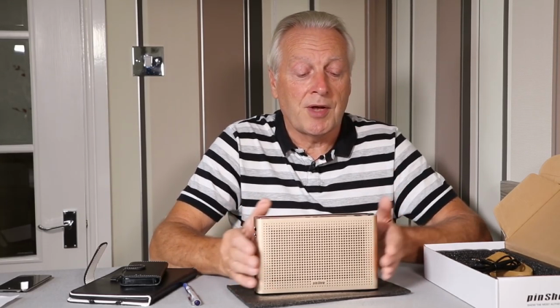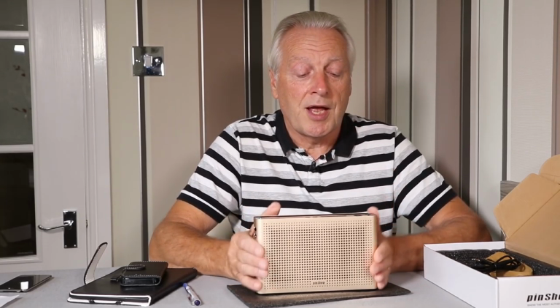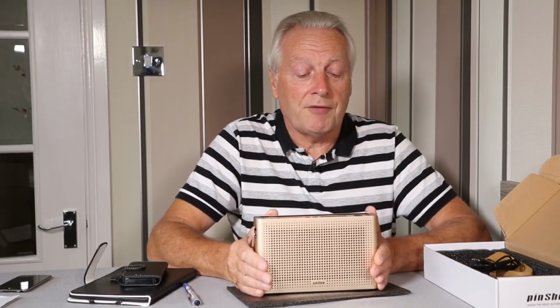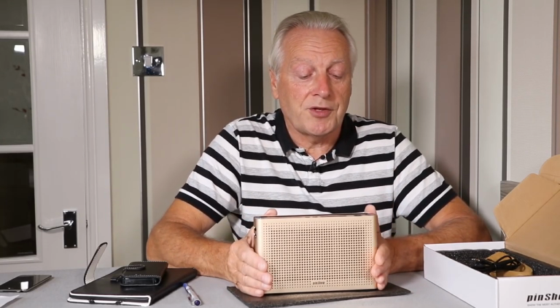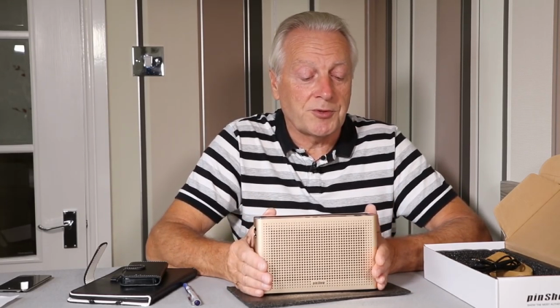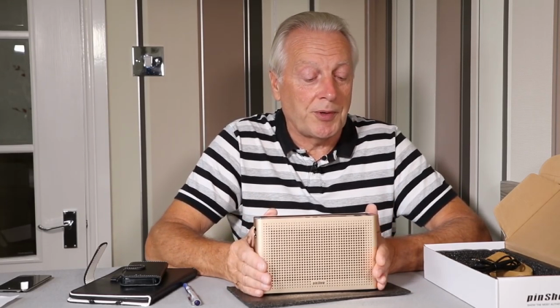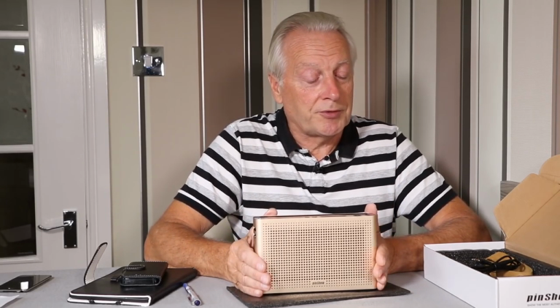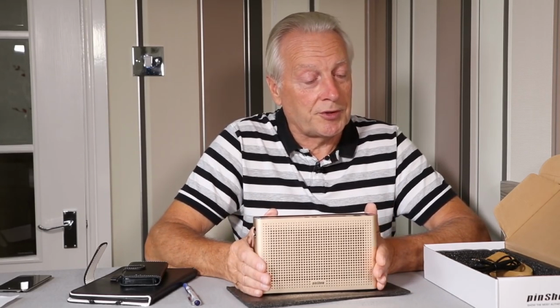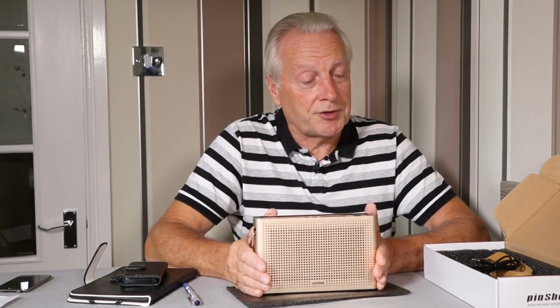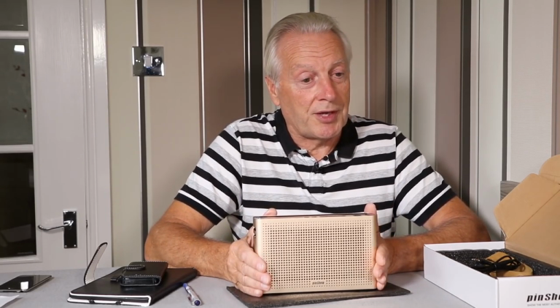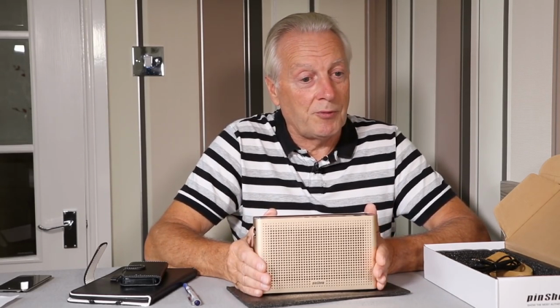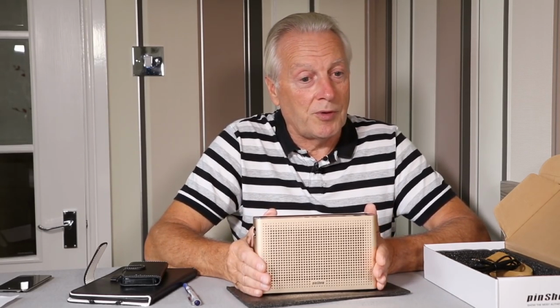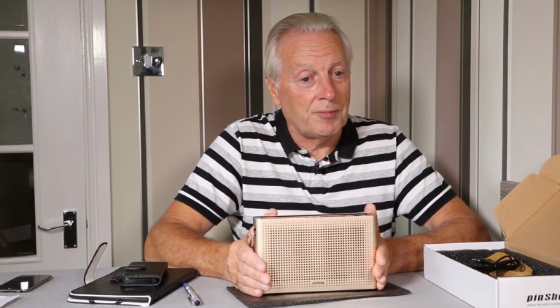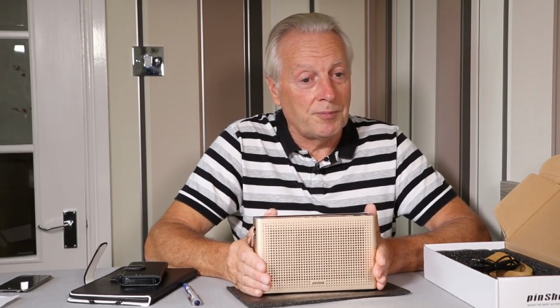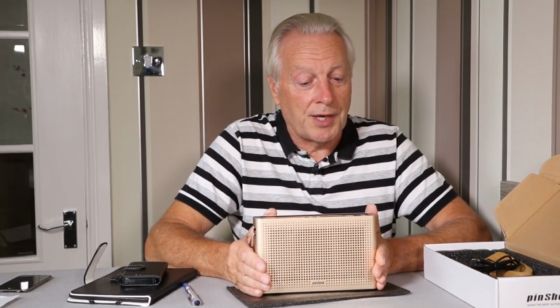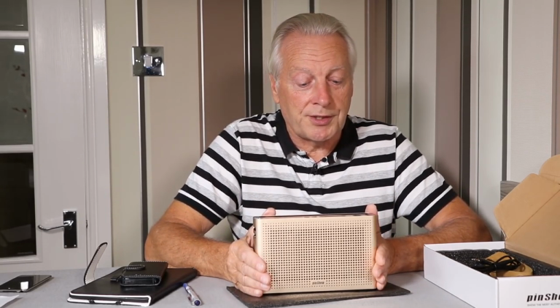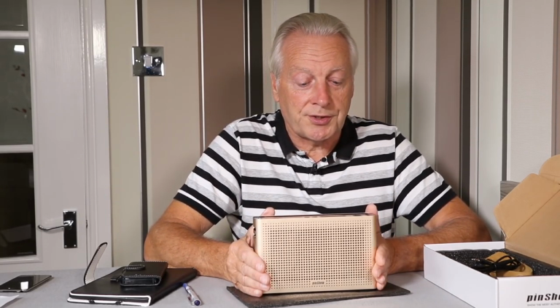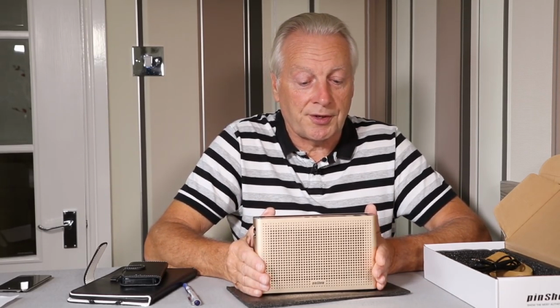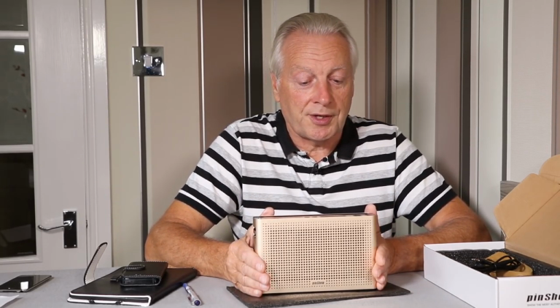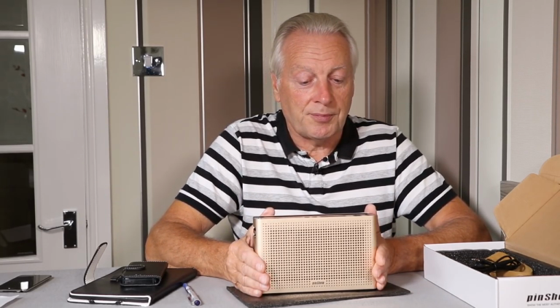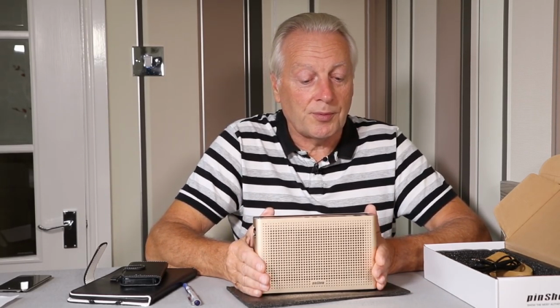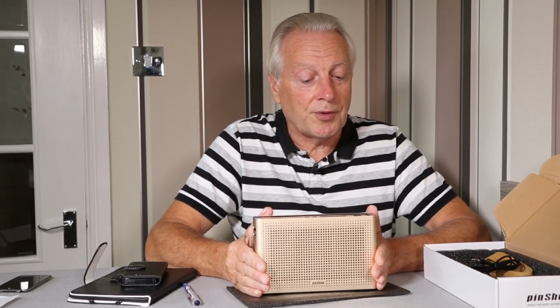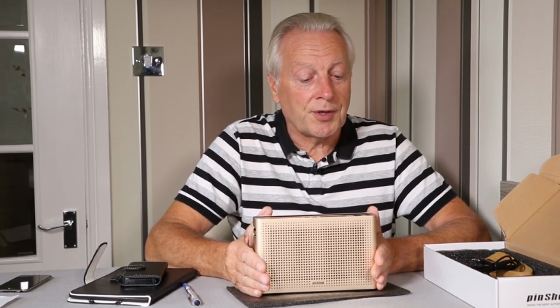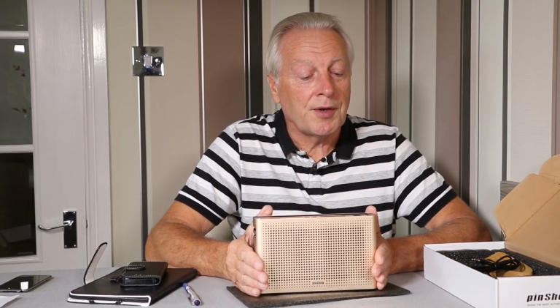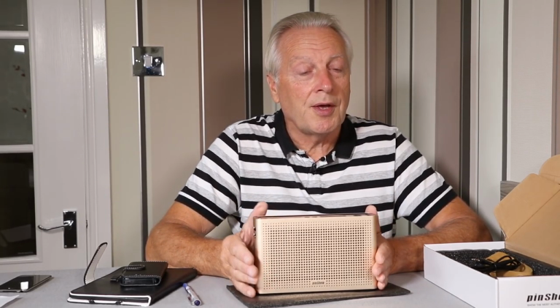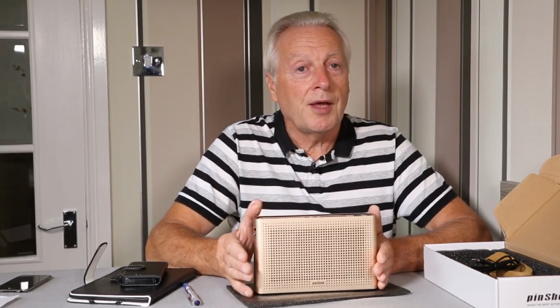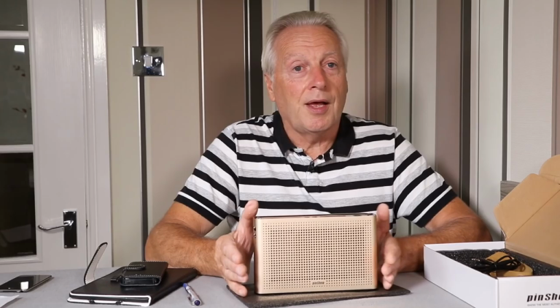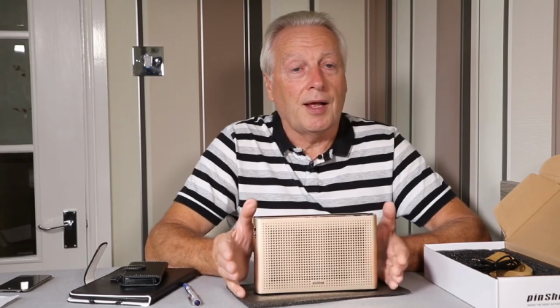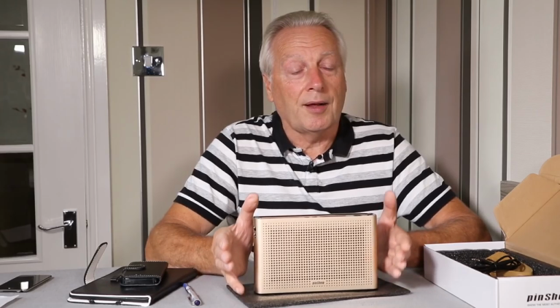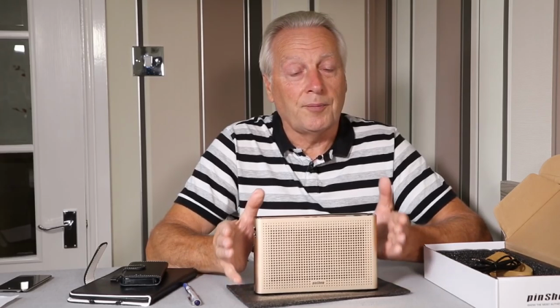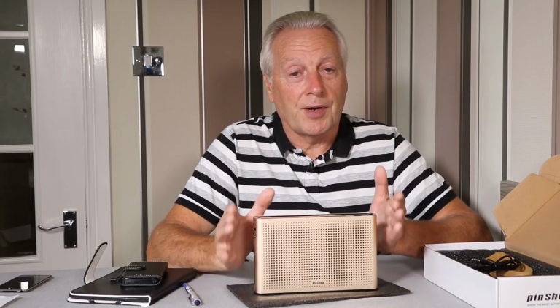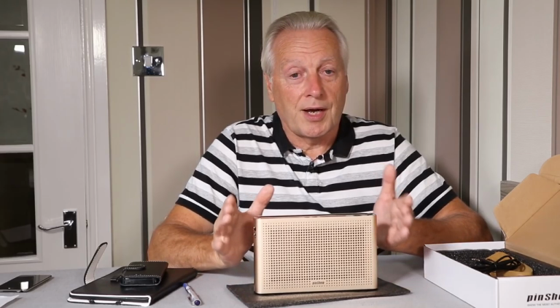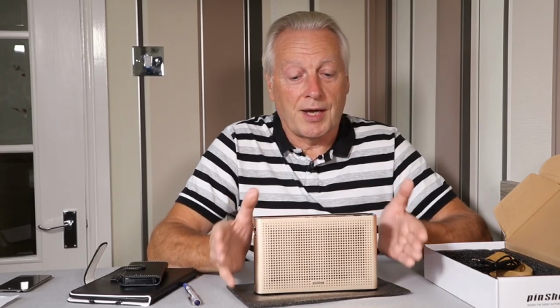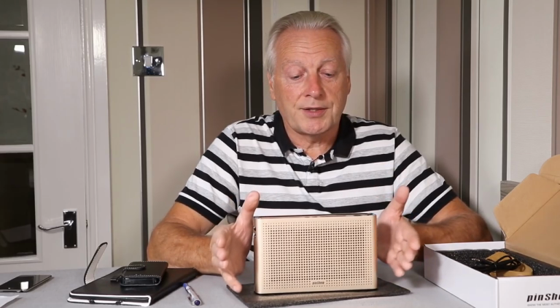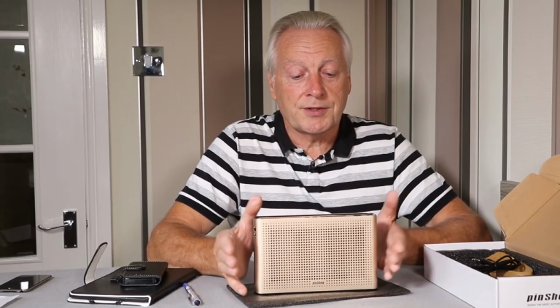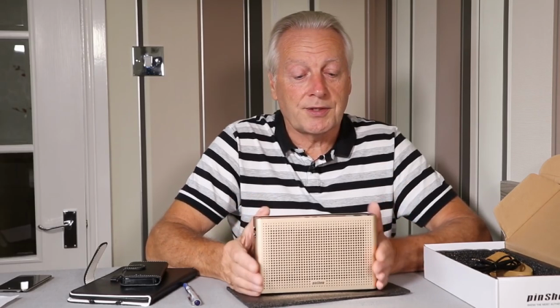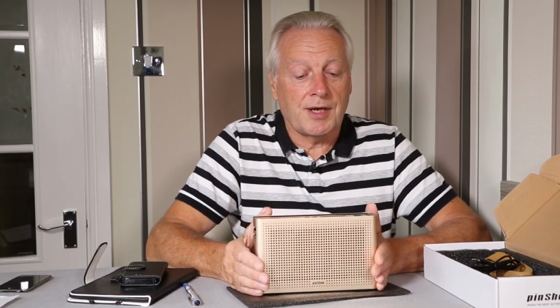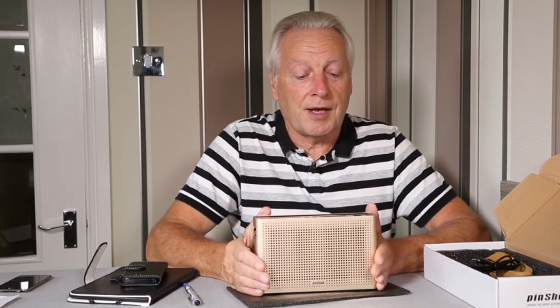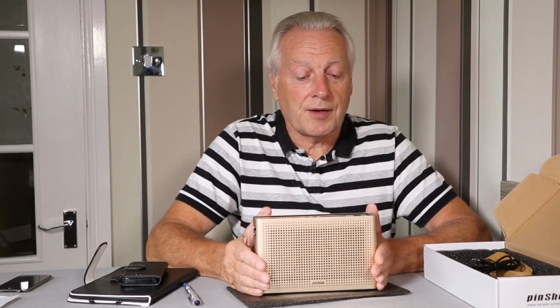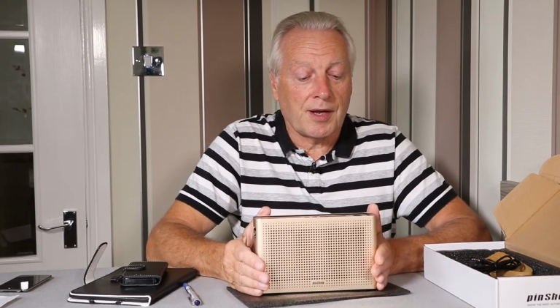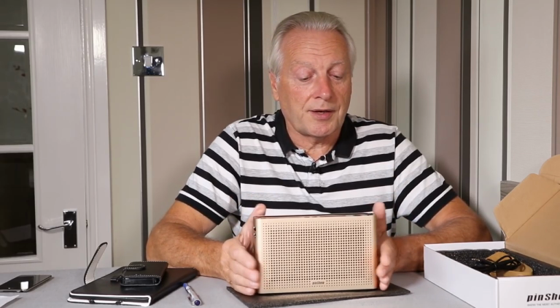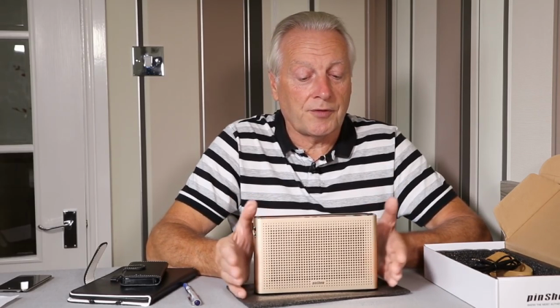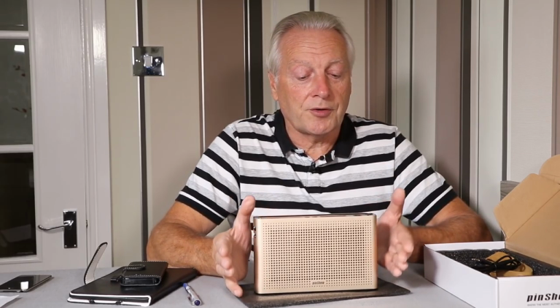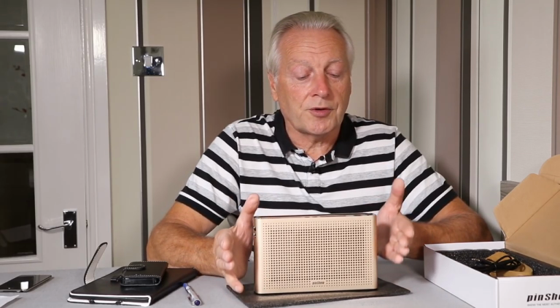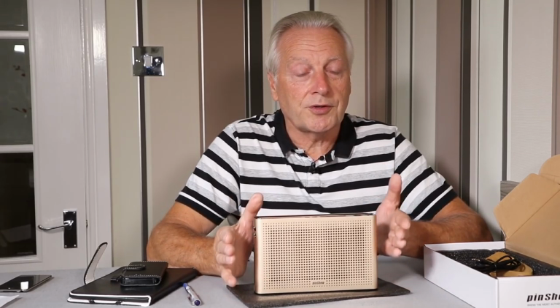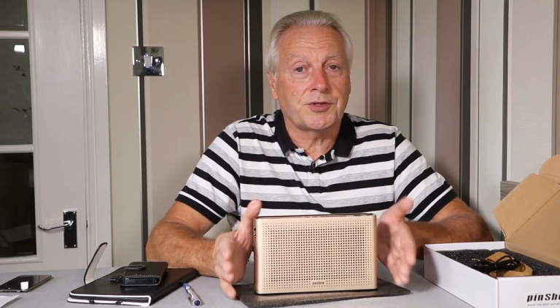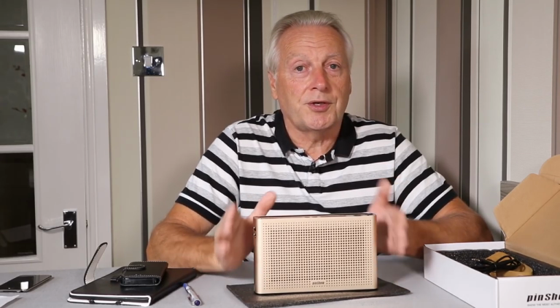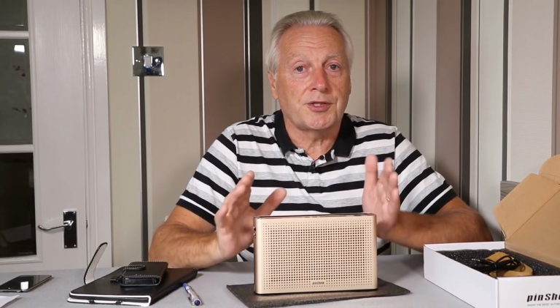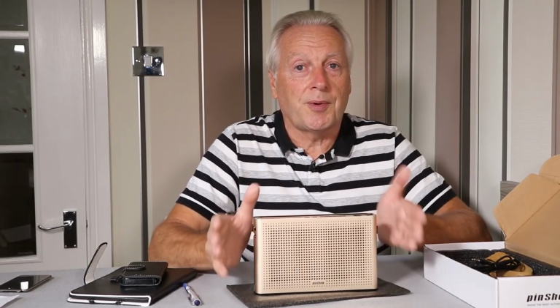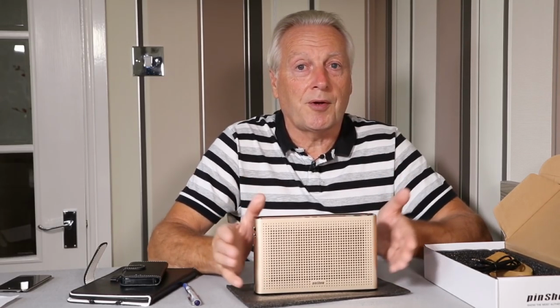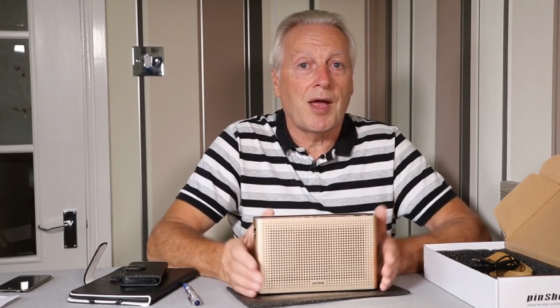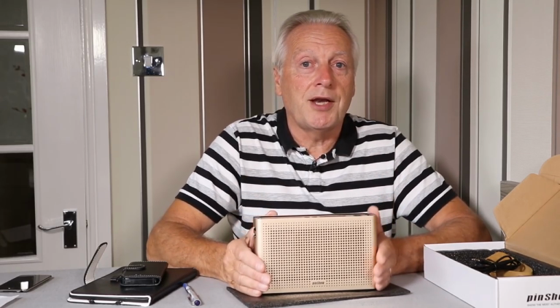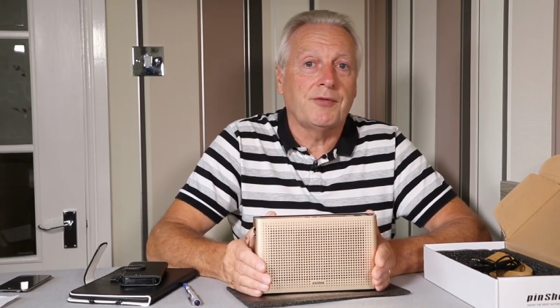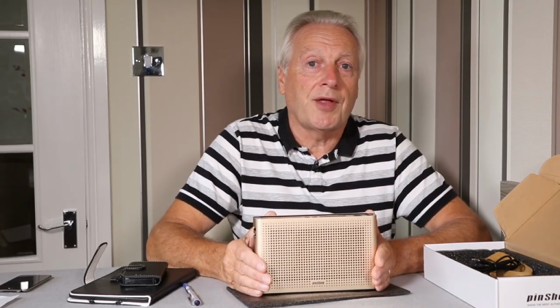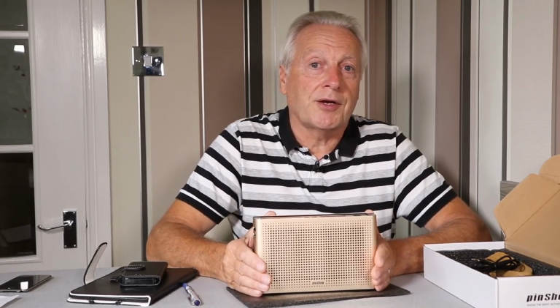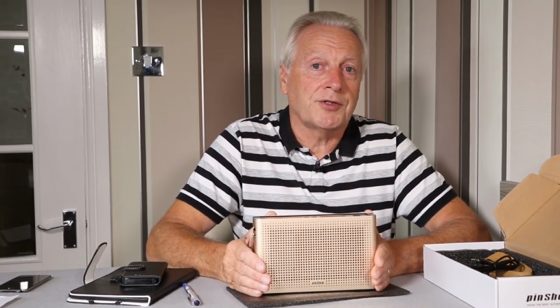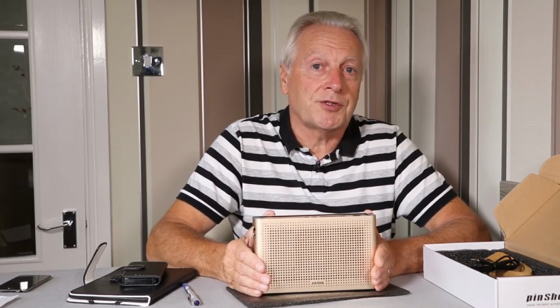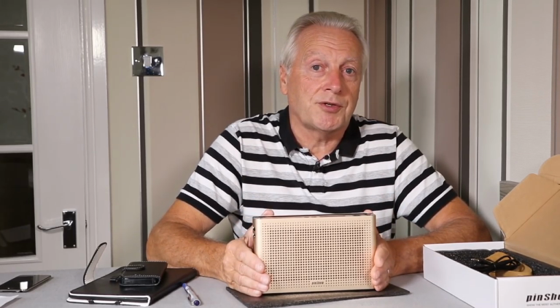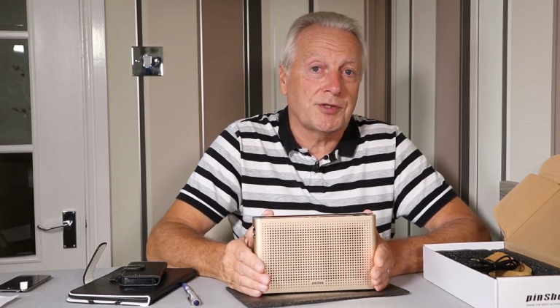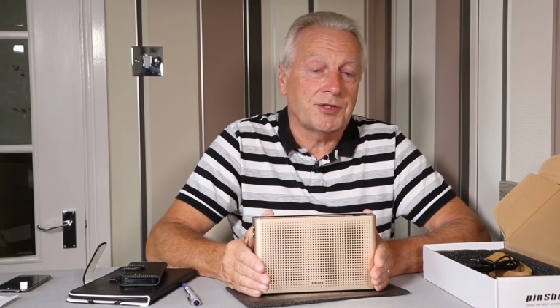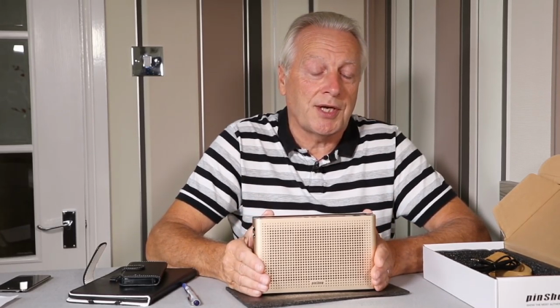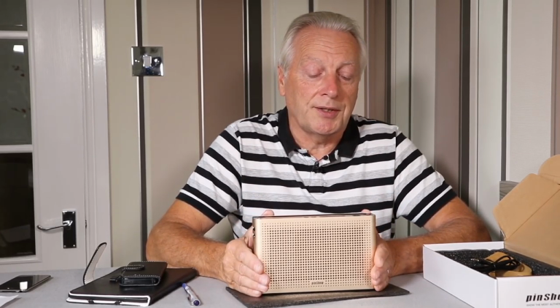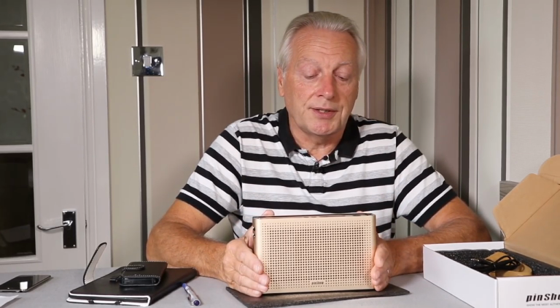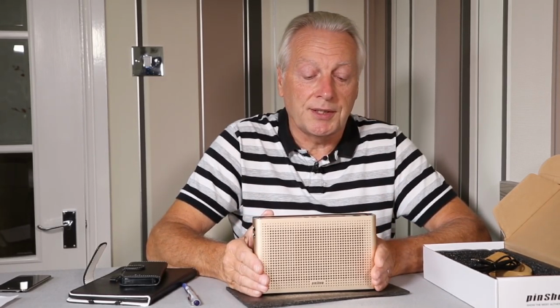Everything is built onto one main circuit board and I have no concerns about the construction technique.